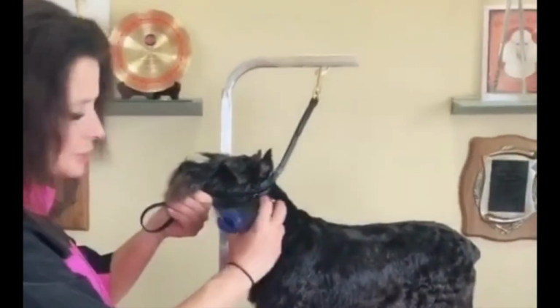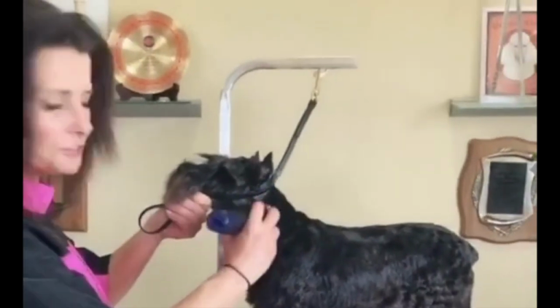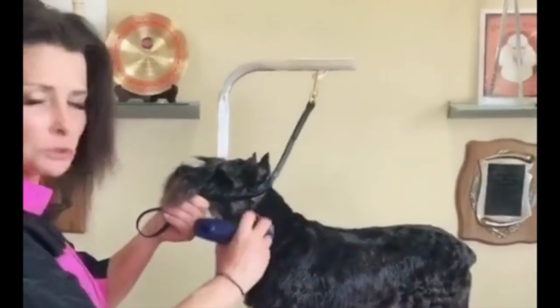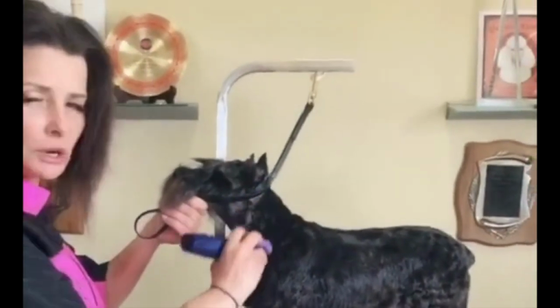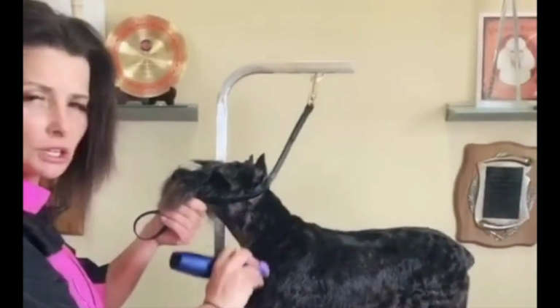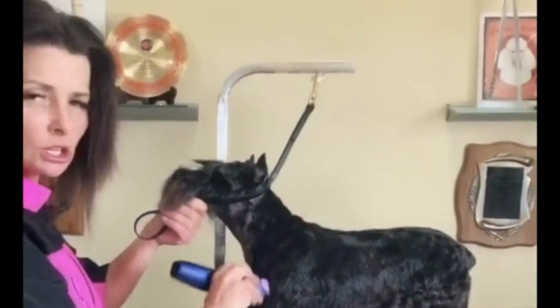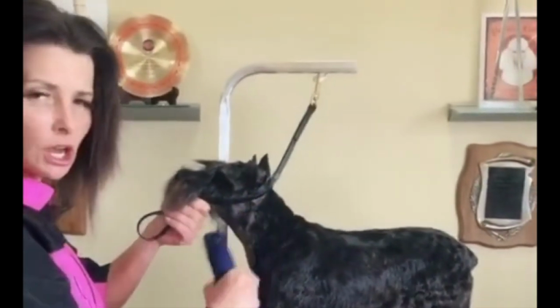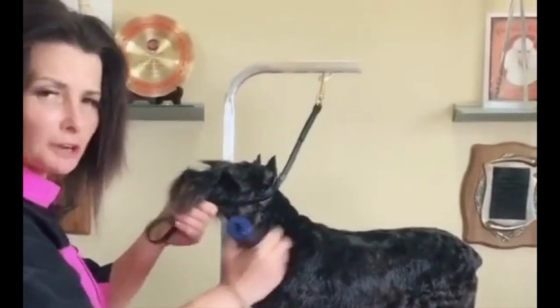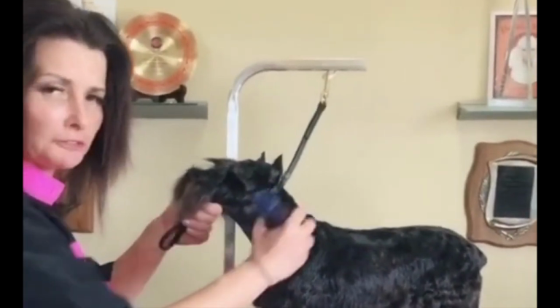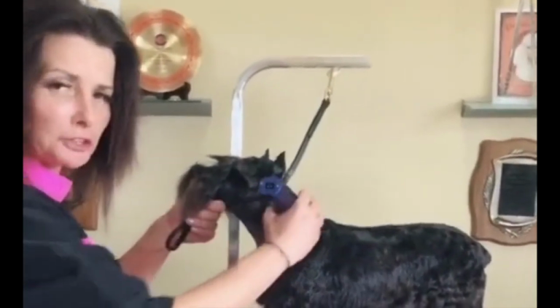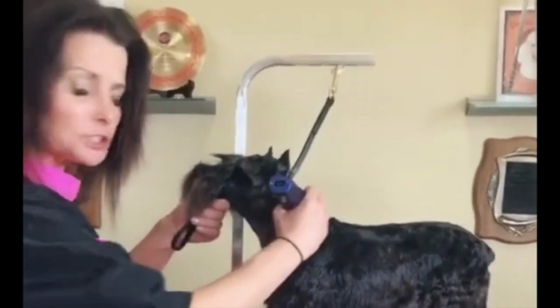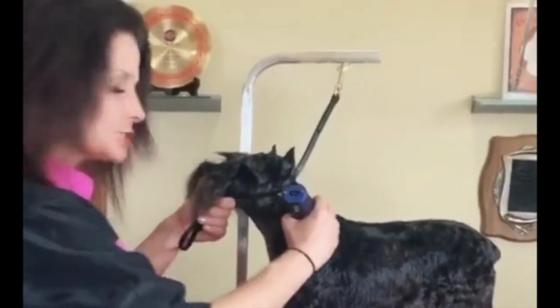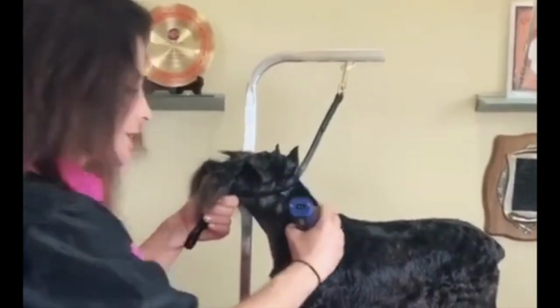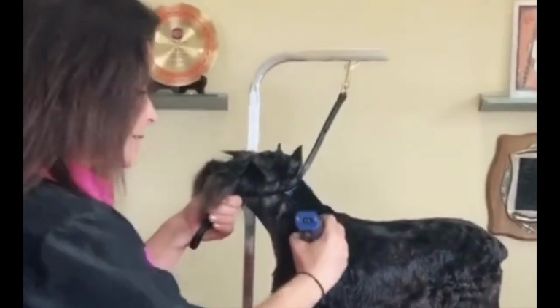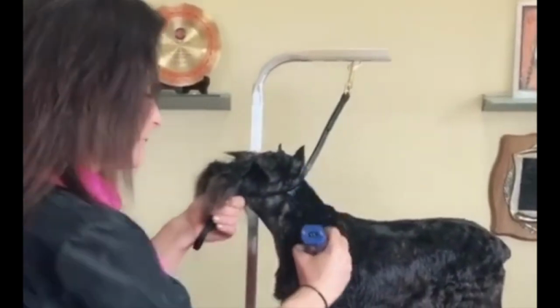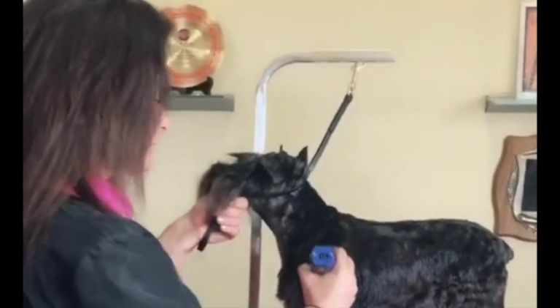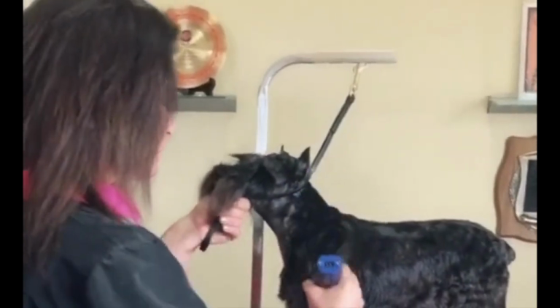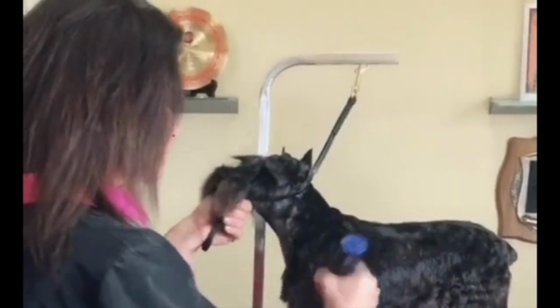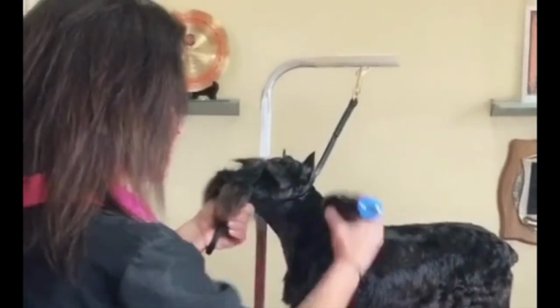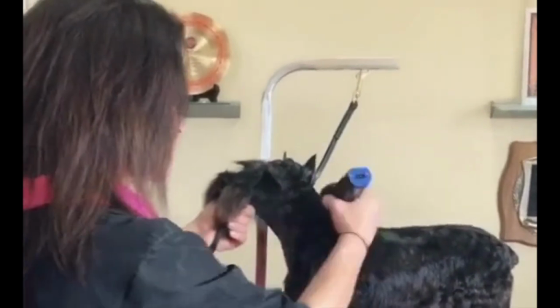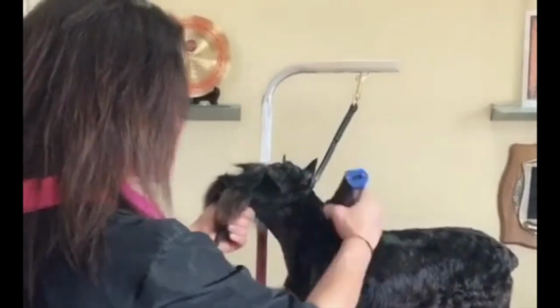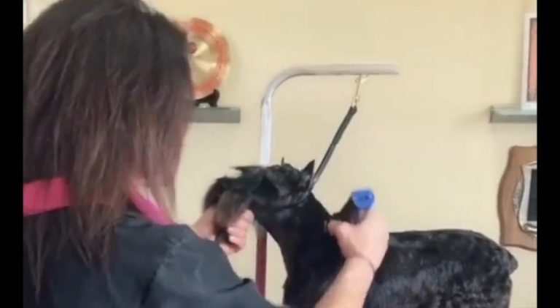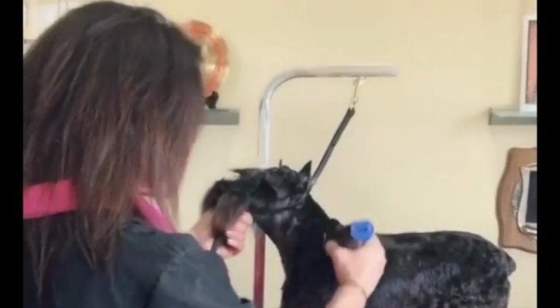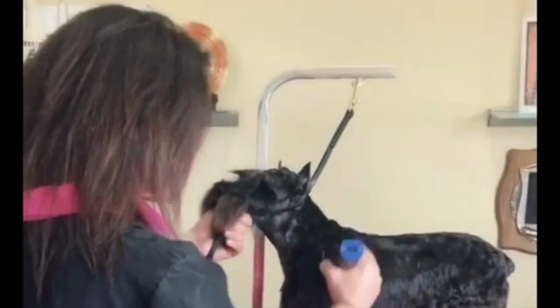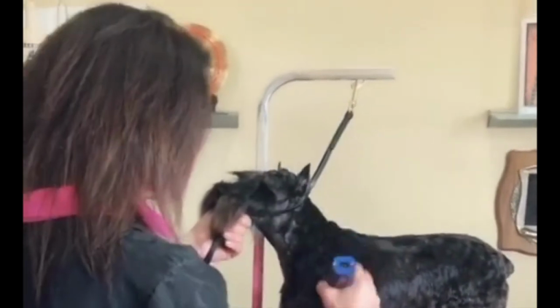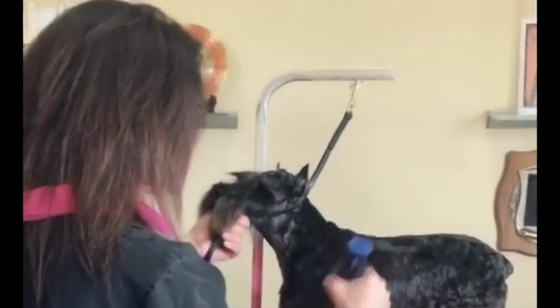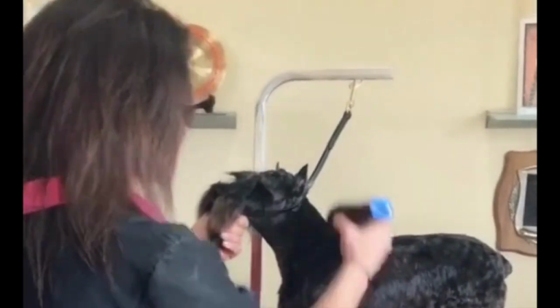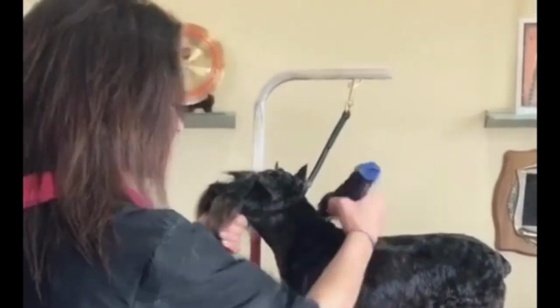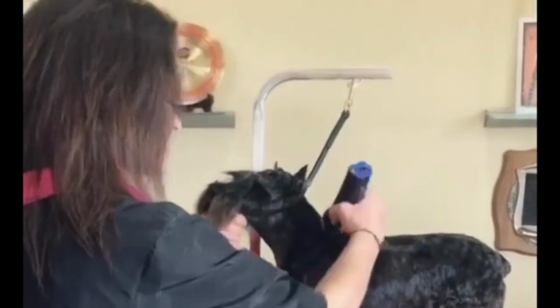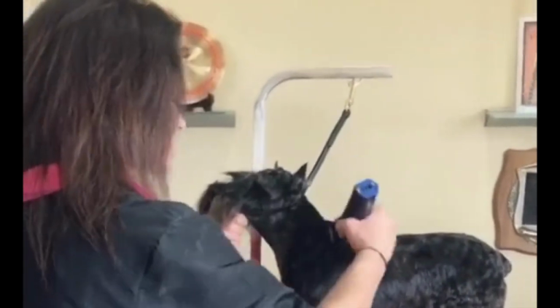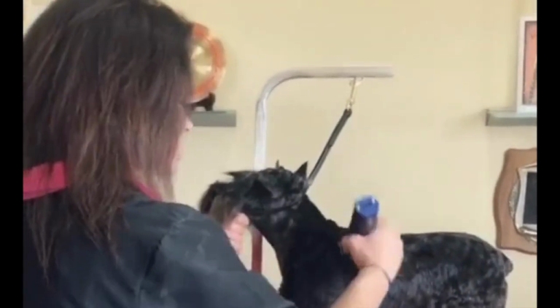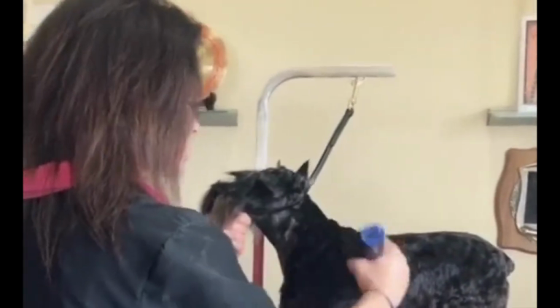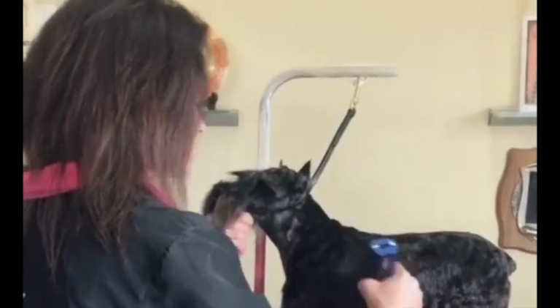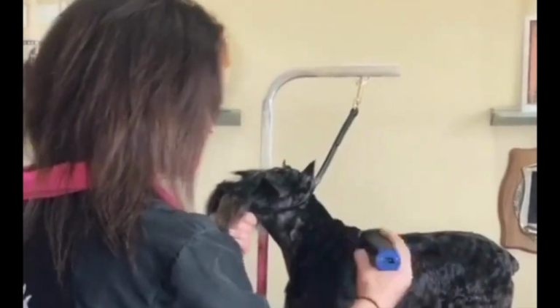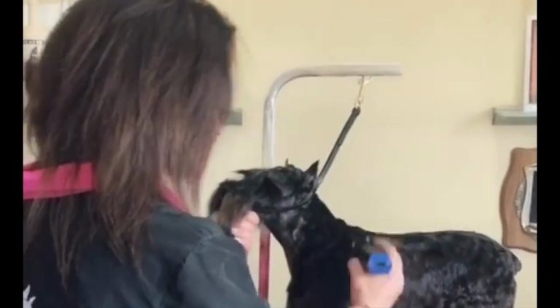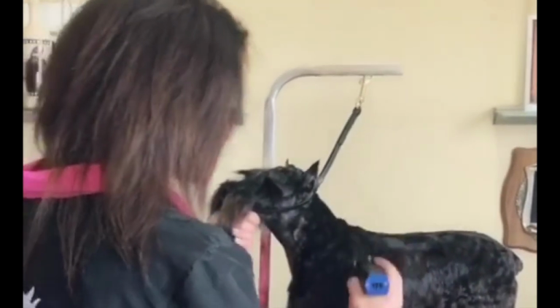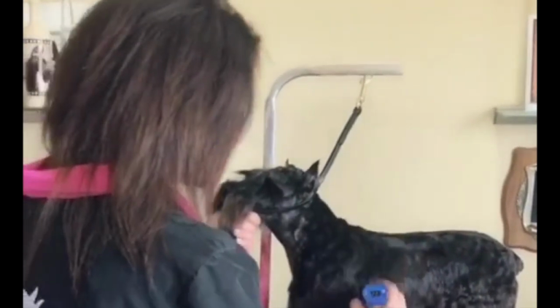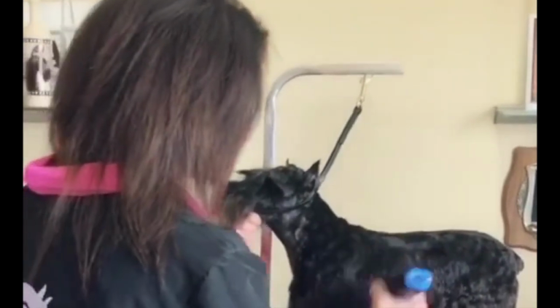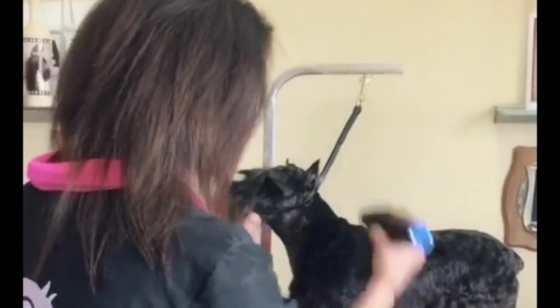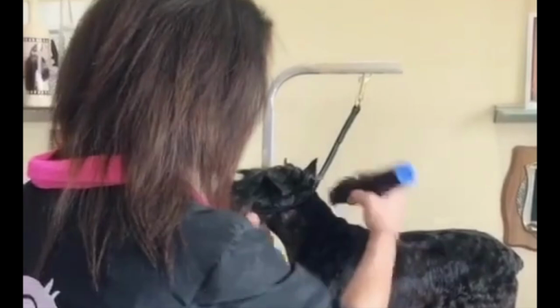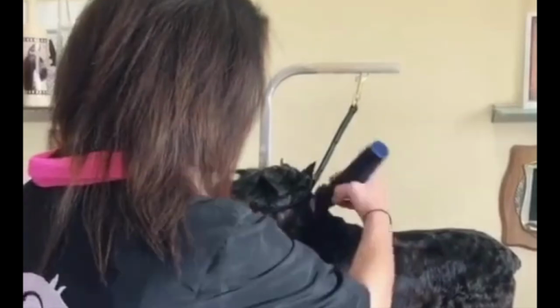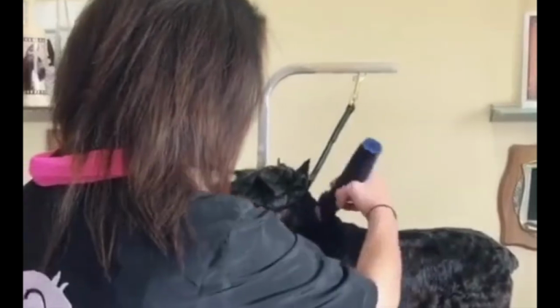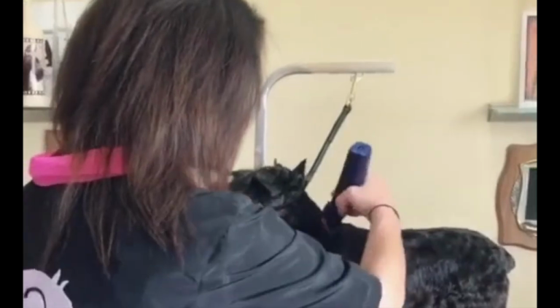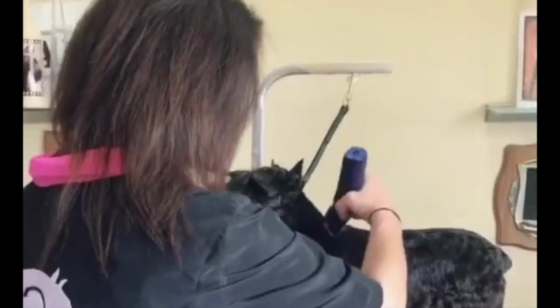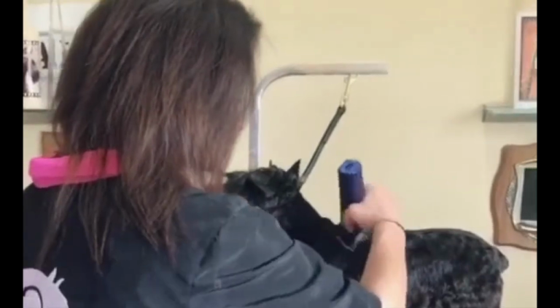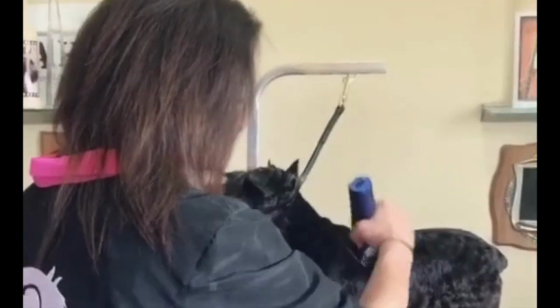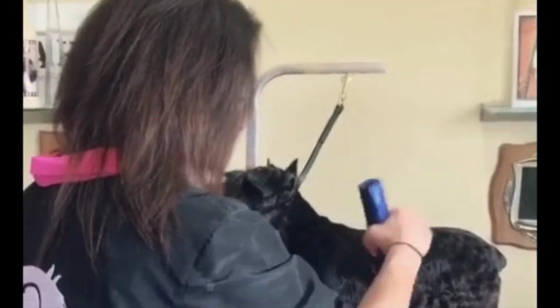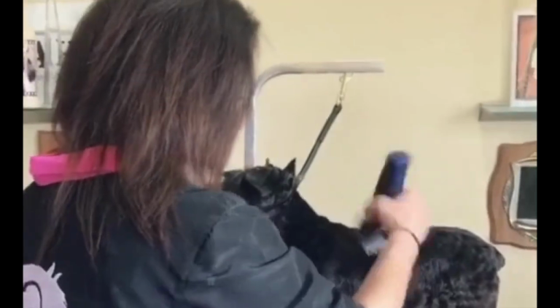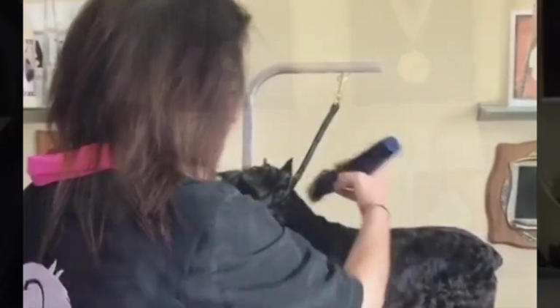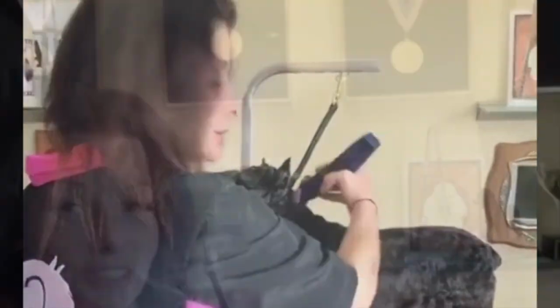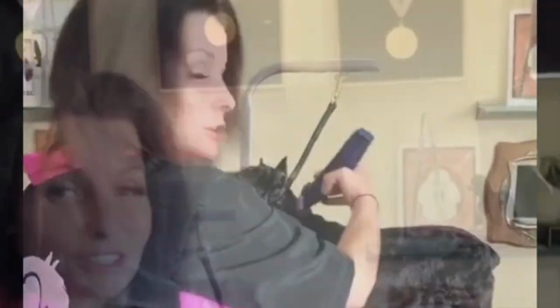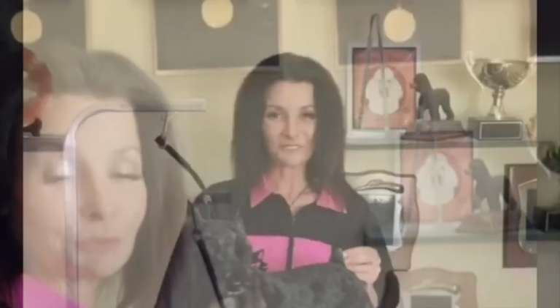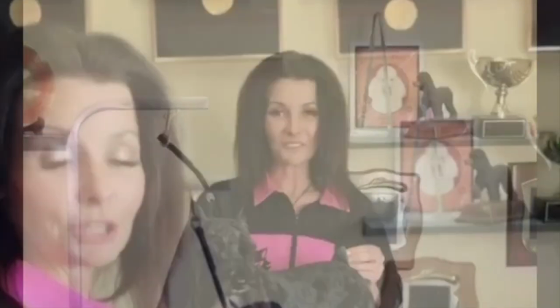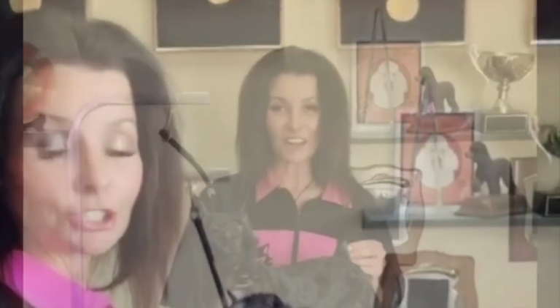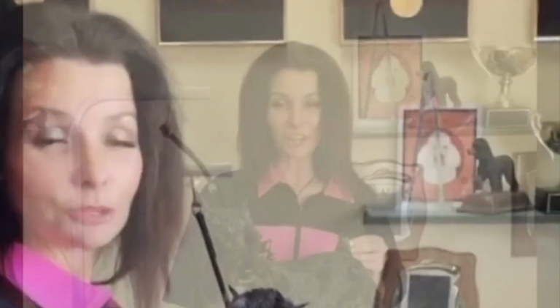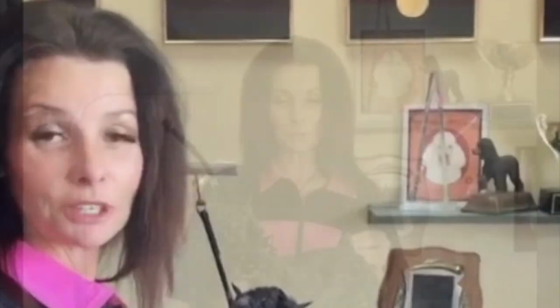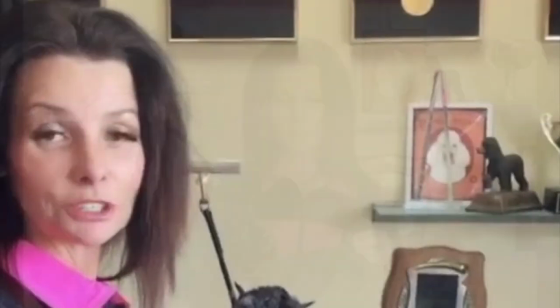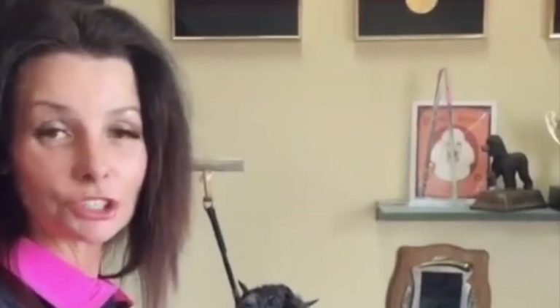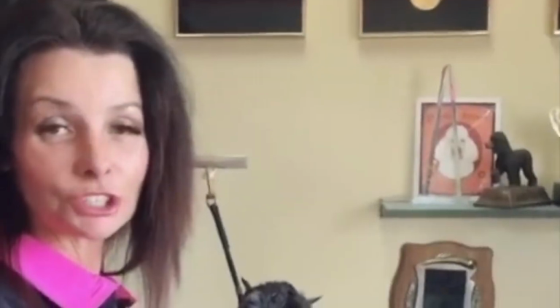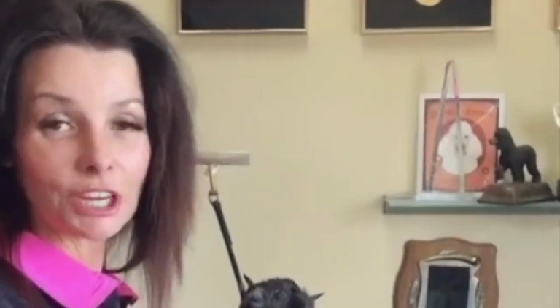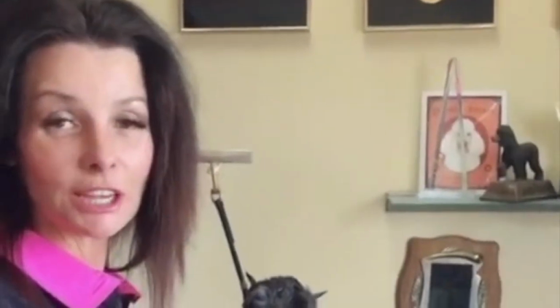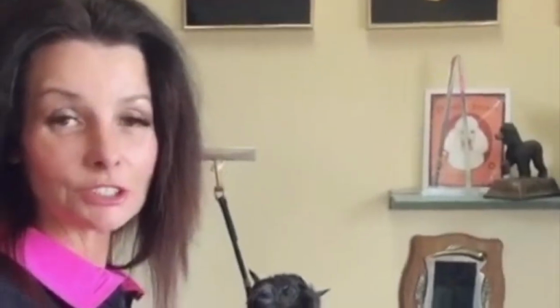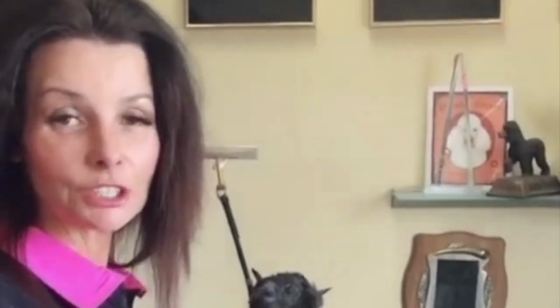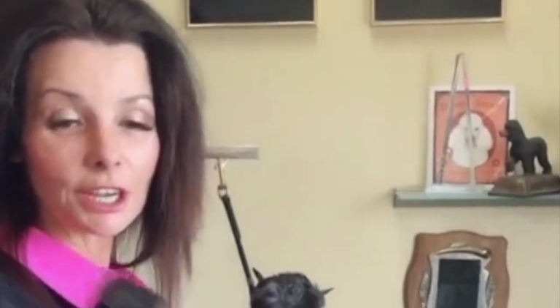If you want long versions, I have full tutorials and tons of versions of Schnauzers on my YouTube channel. Commercial Miniature Schnauzer head.